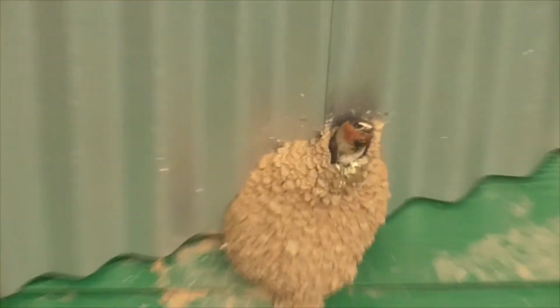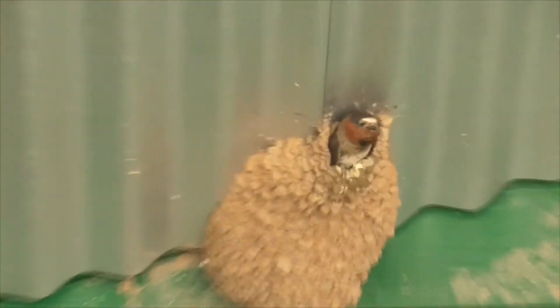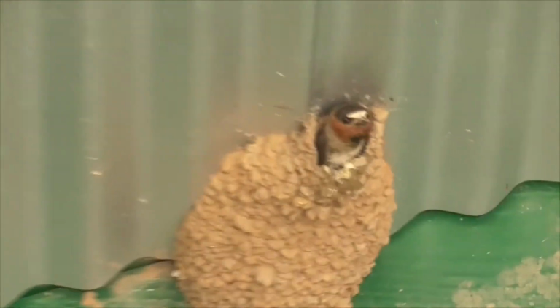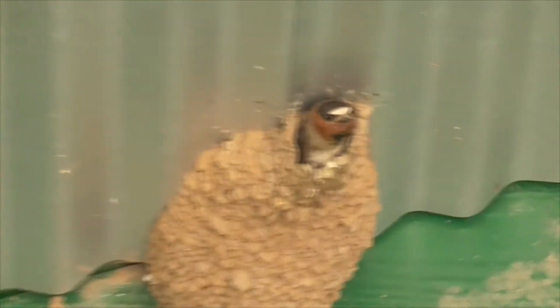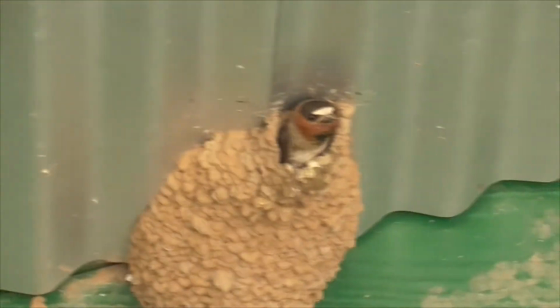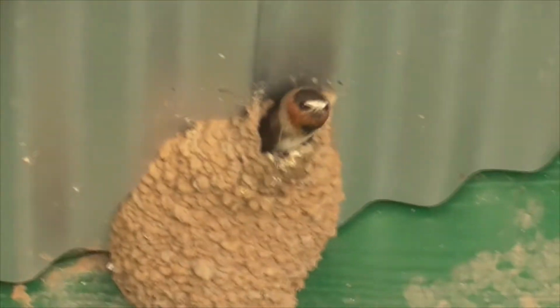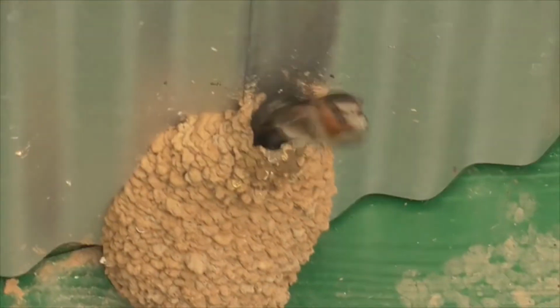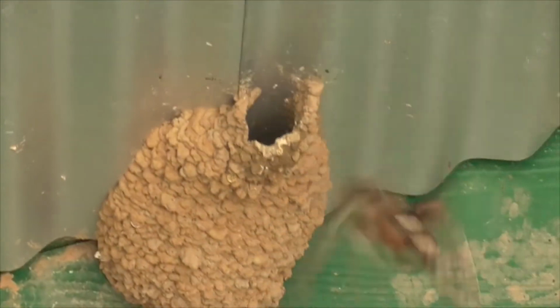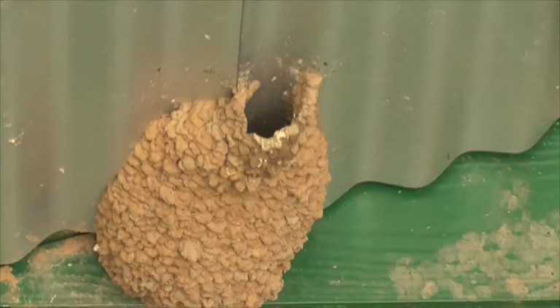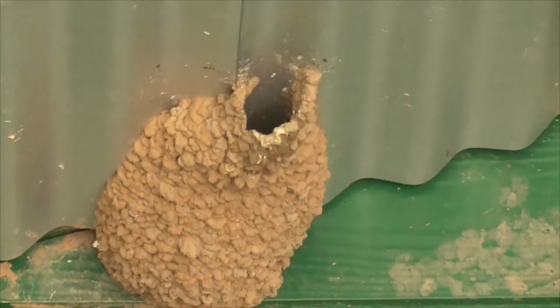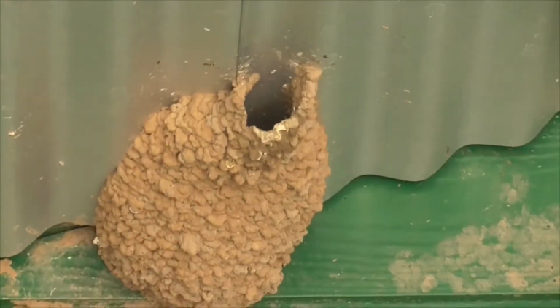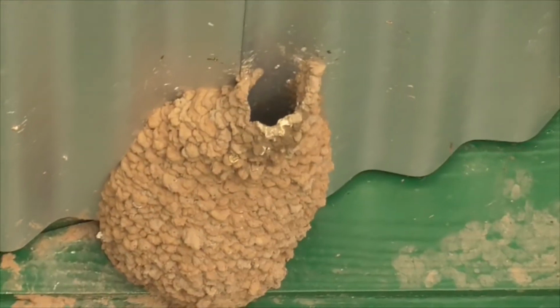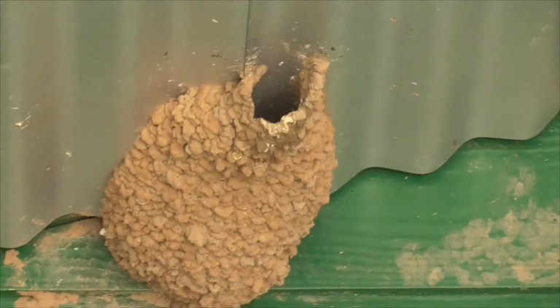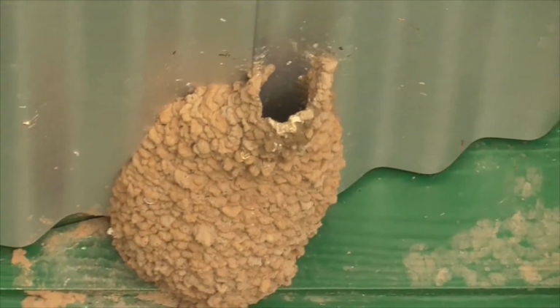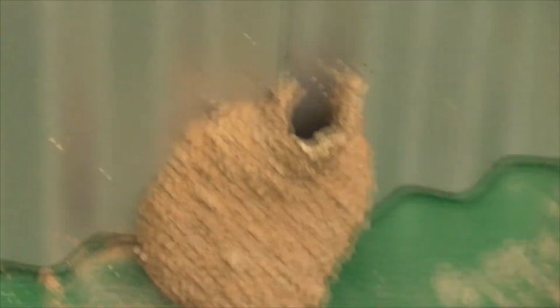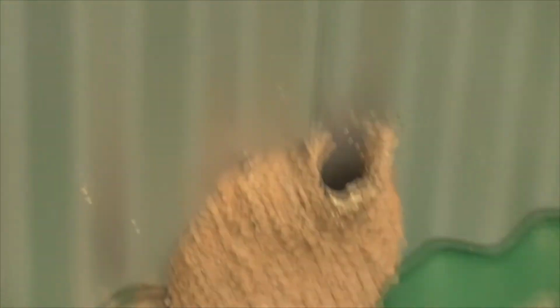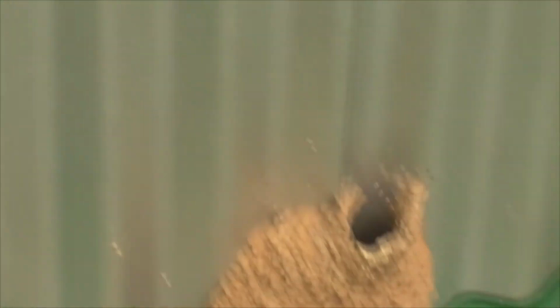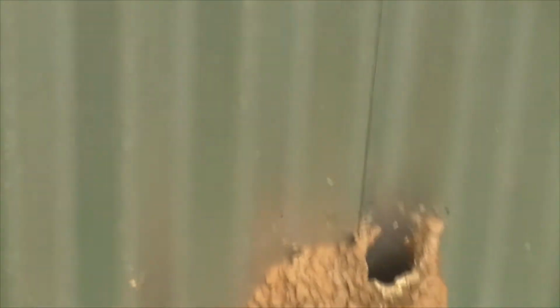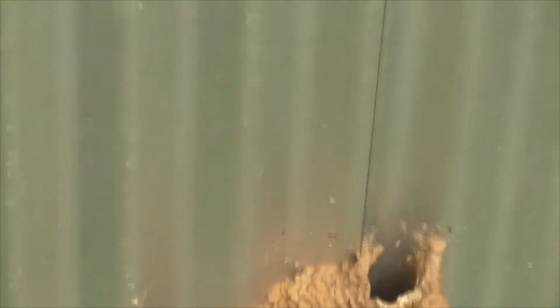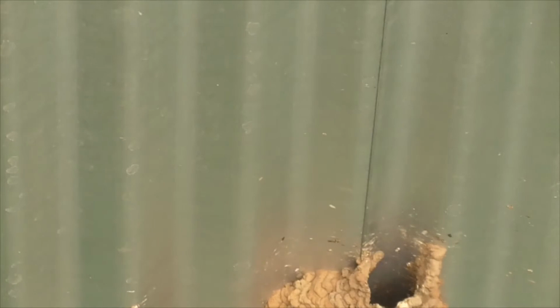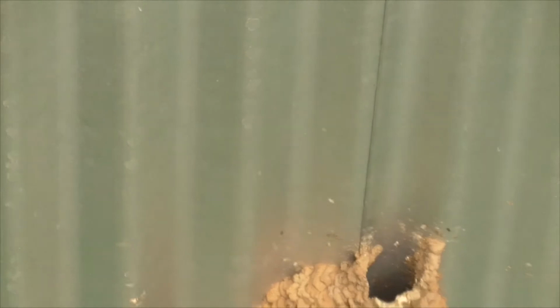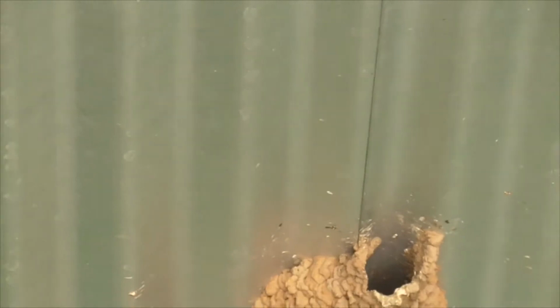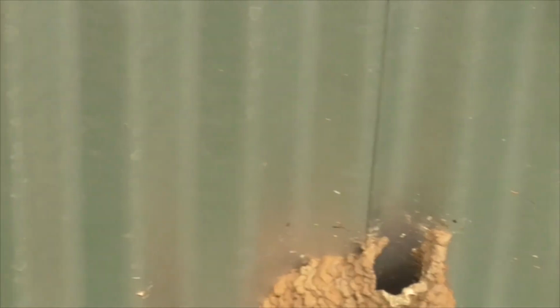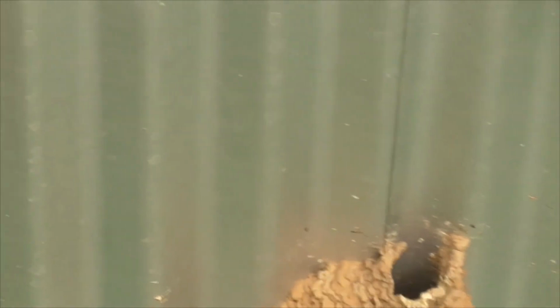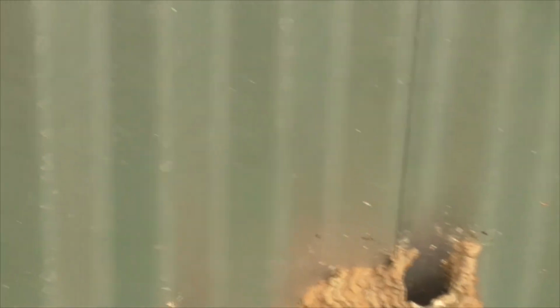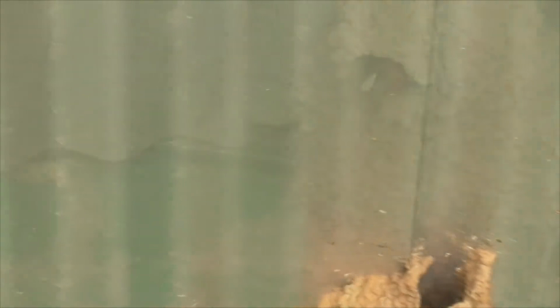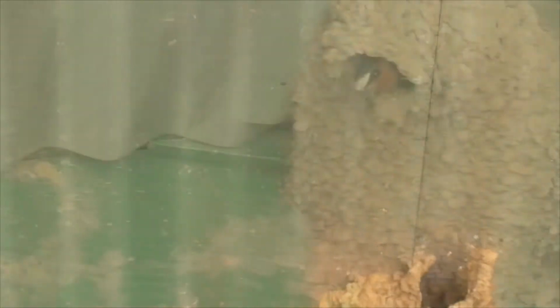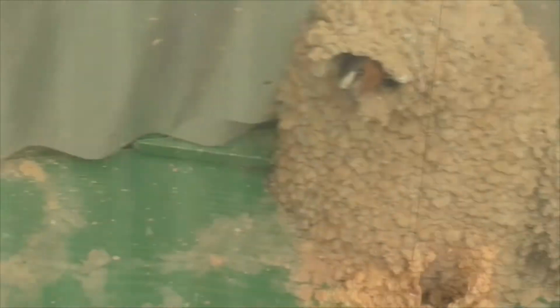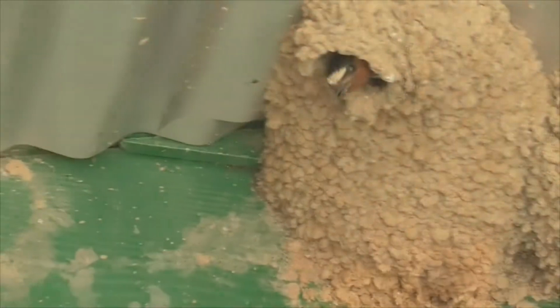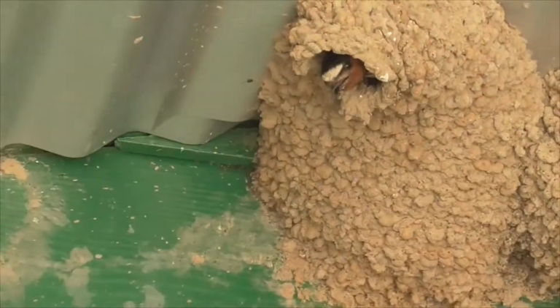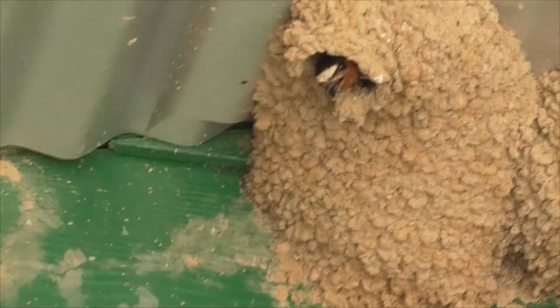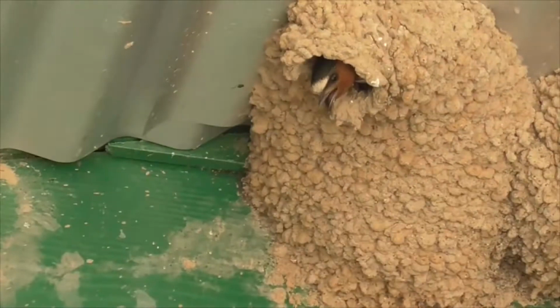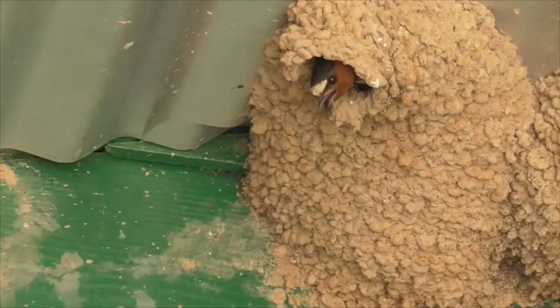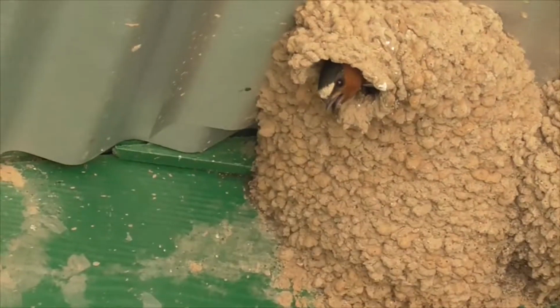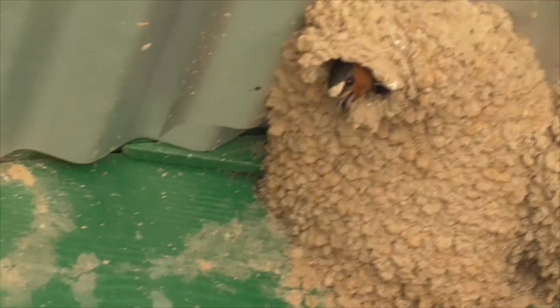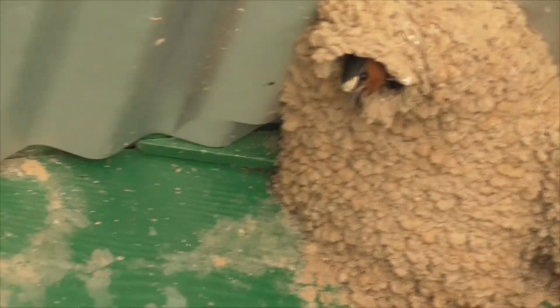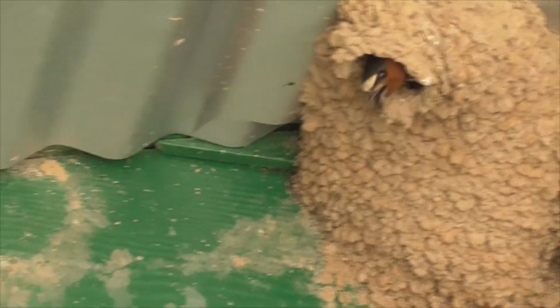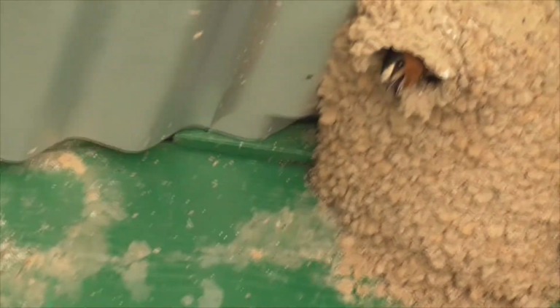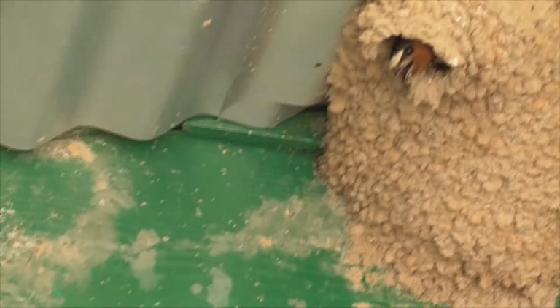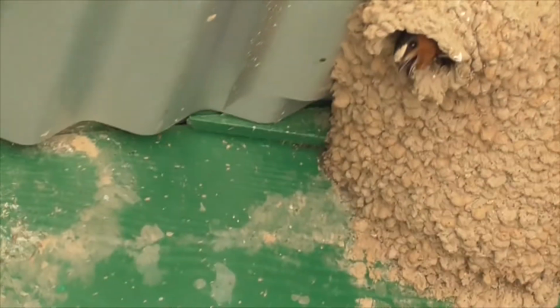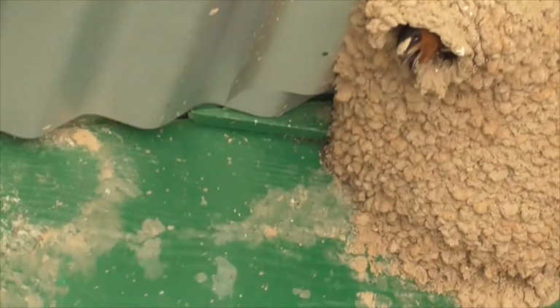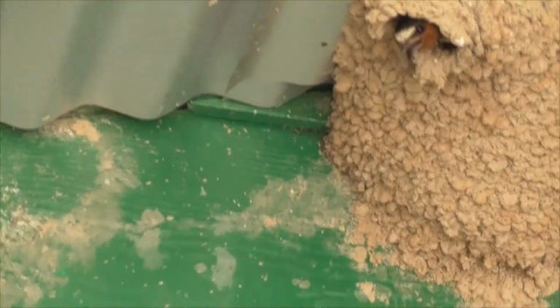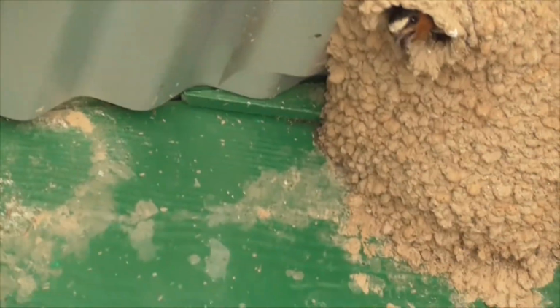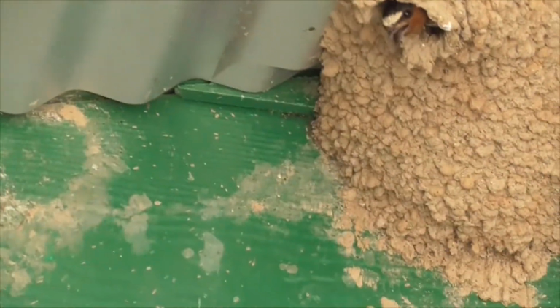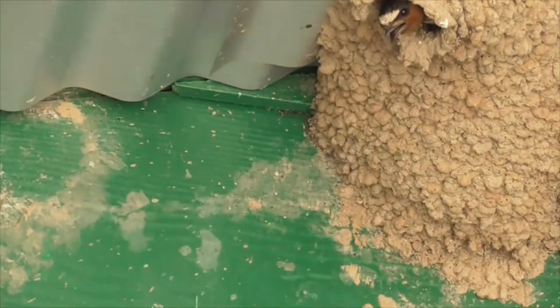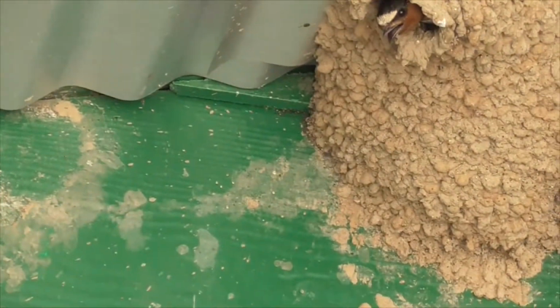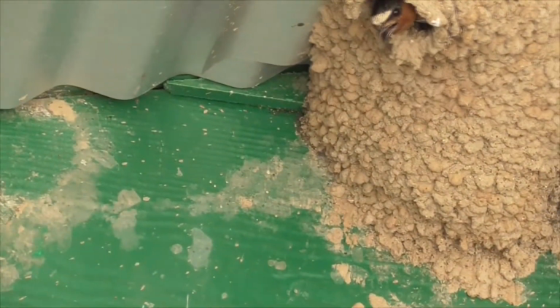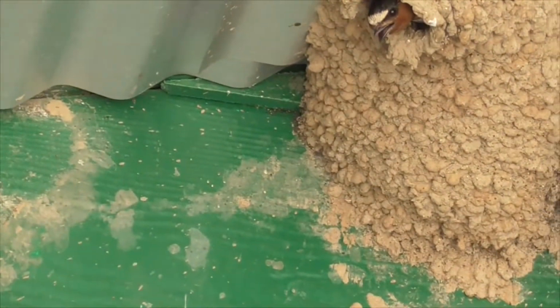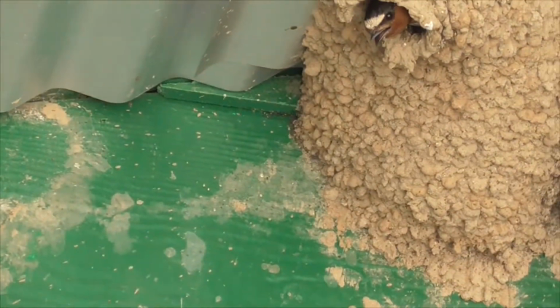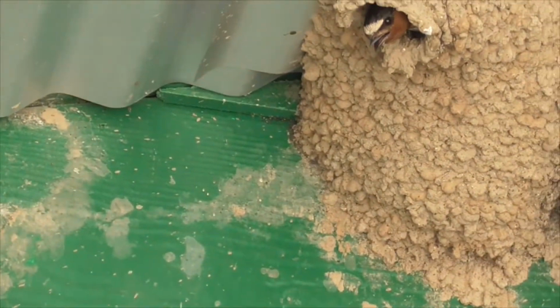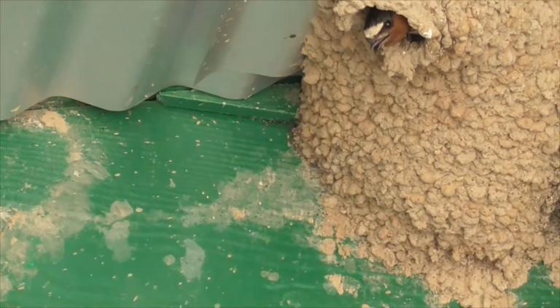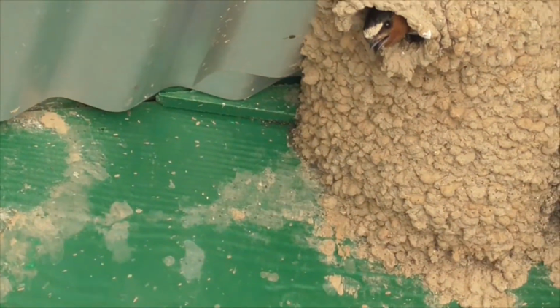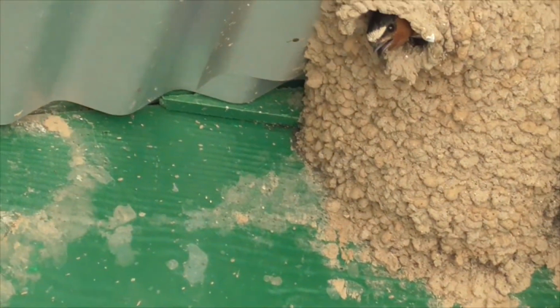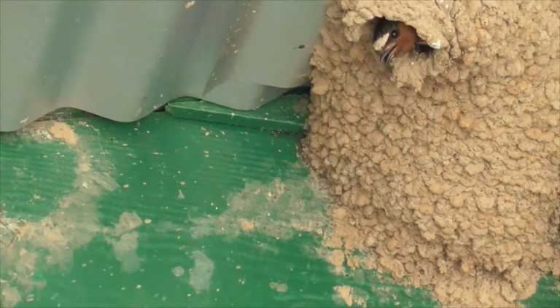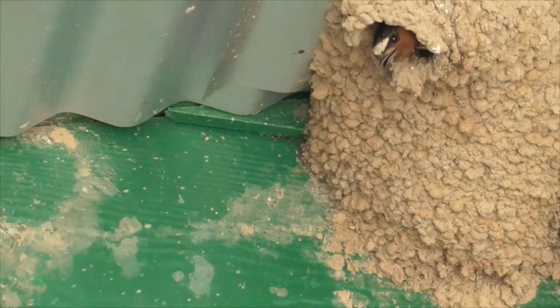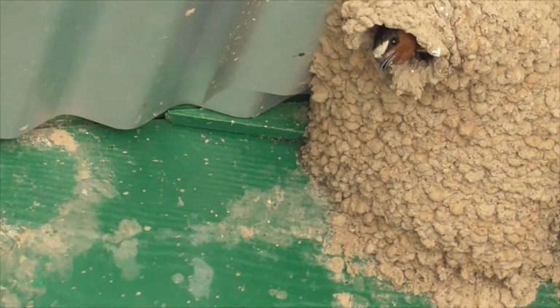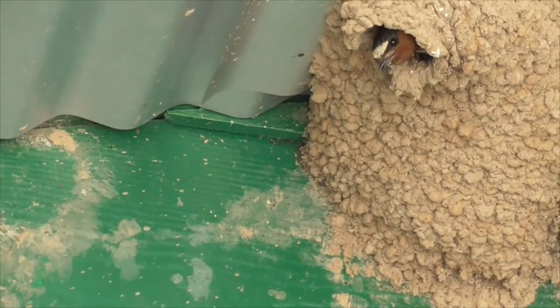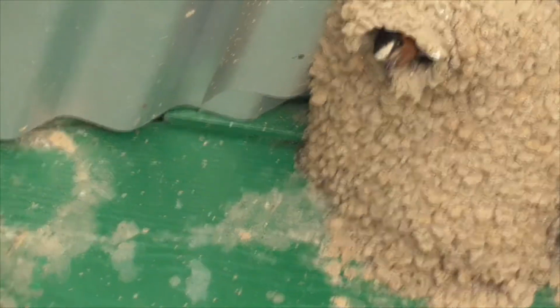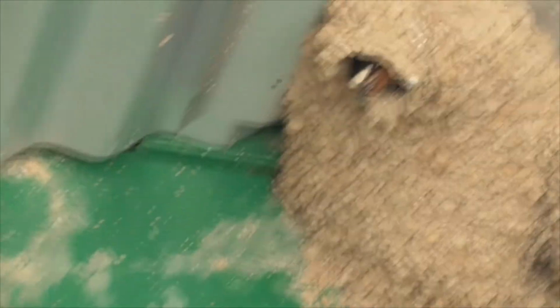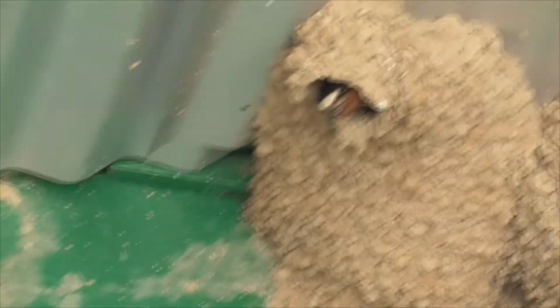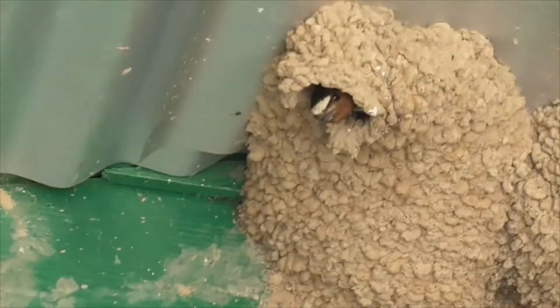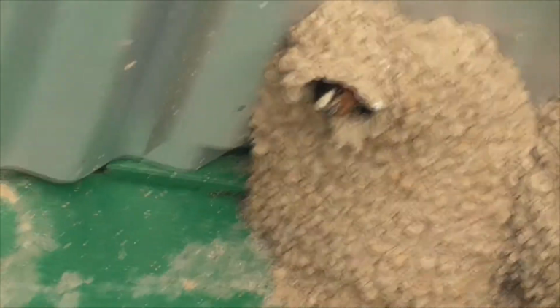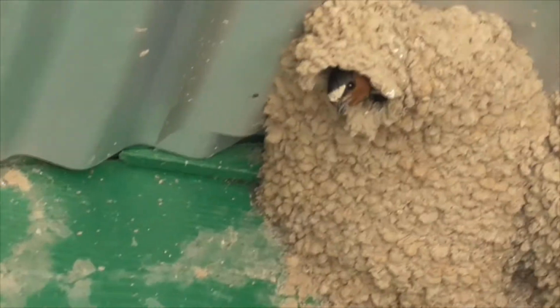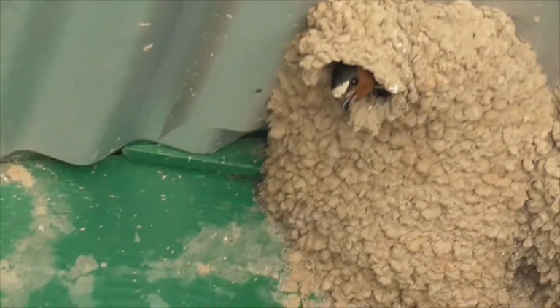This guy — that's an adult. Here we have another adult: brownish neck, black head cap, white strap on his forehead.